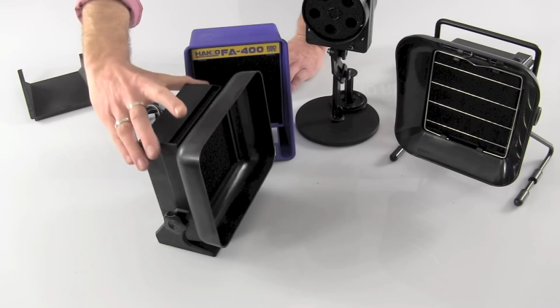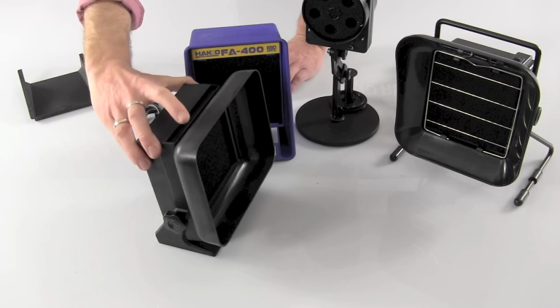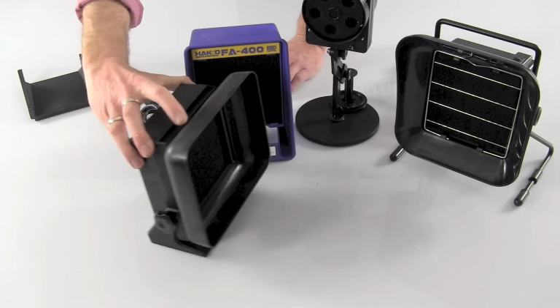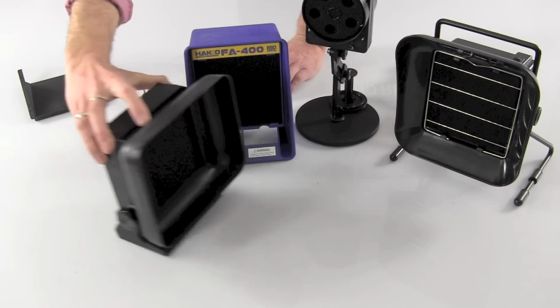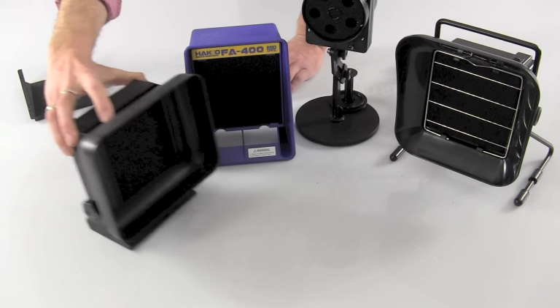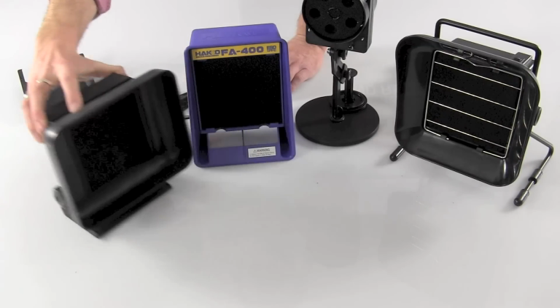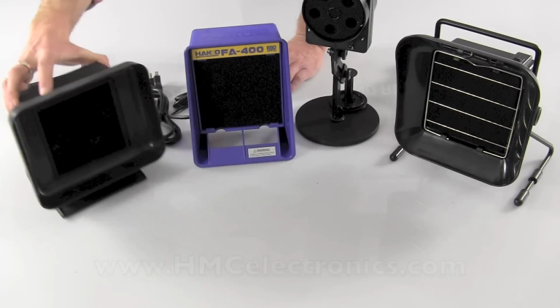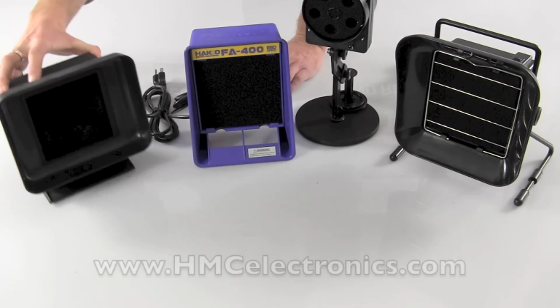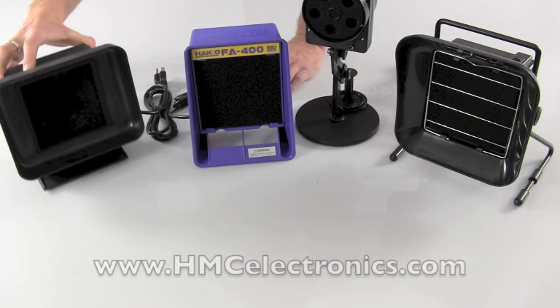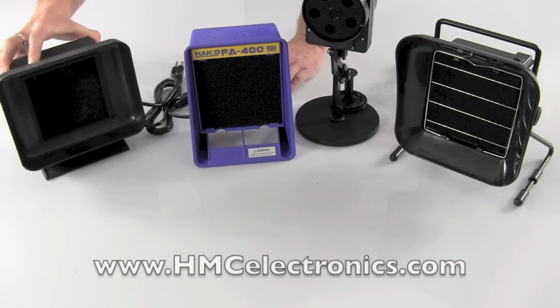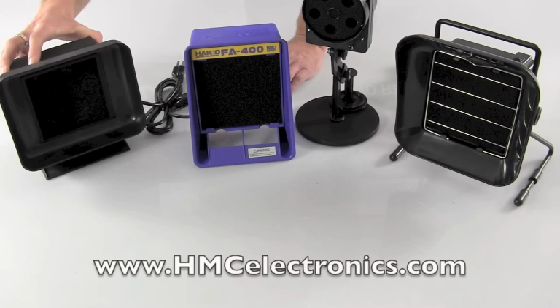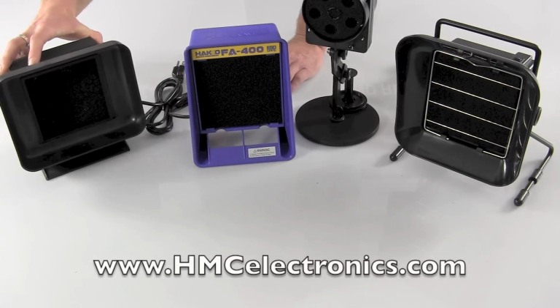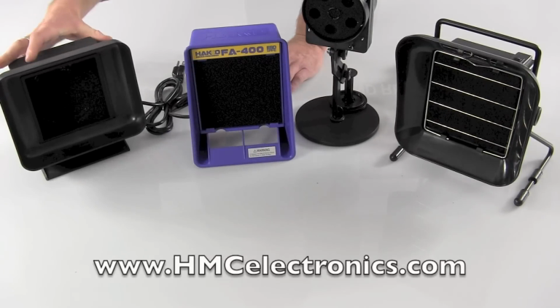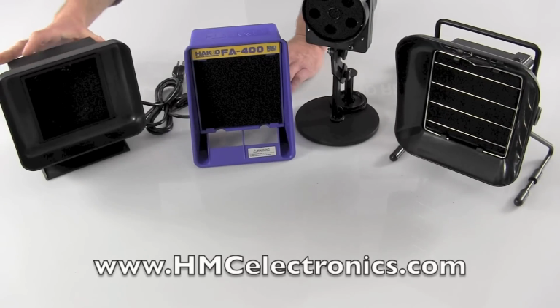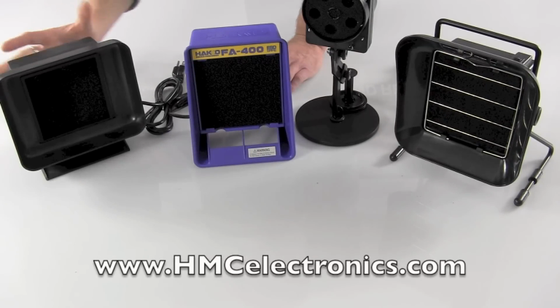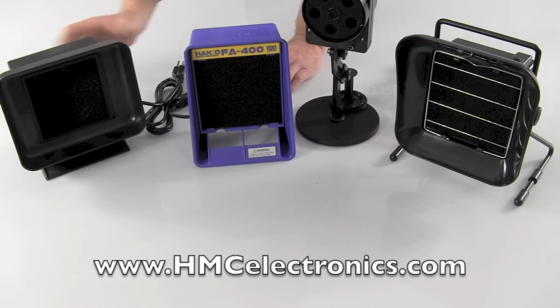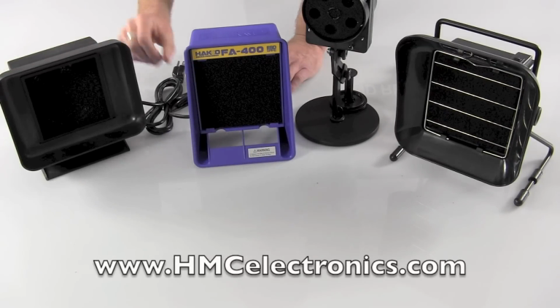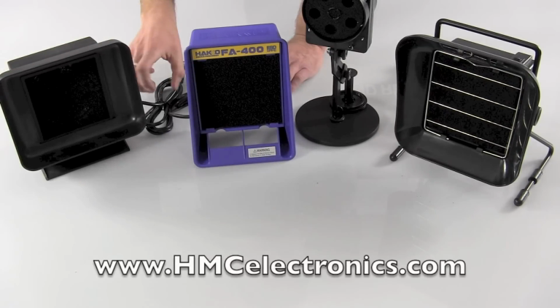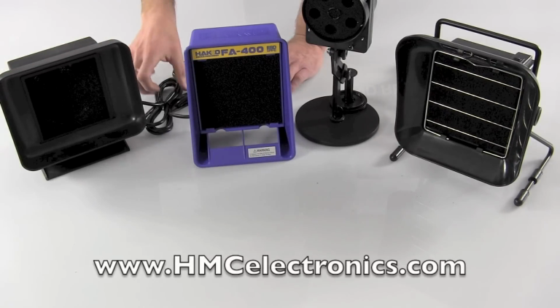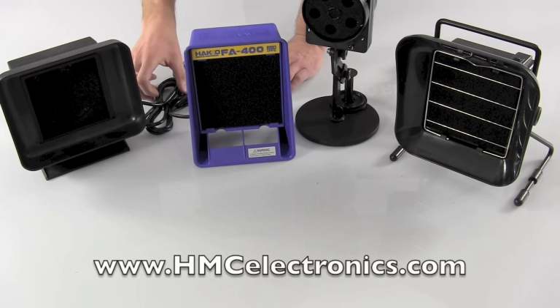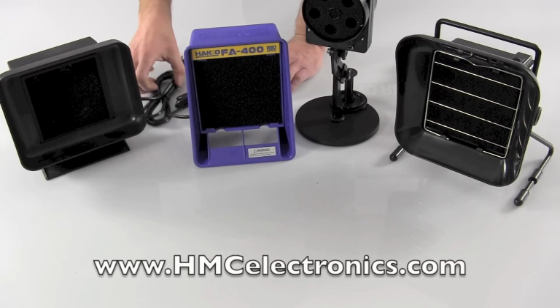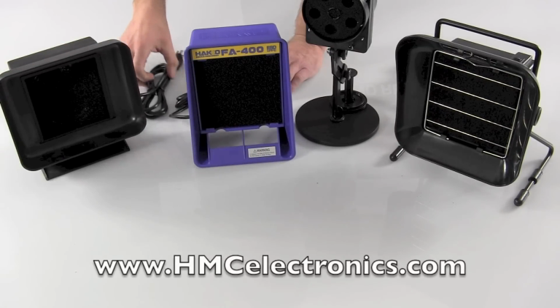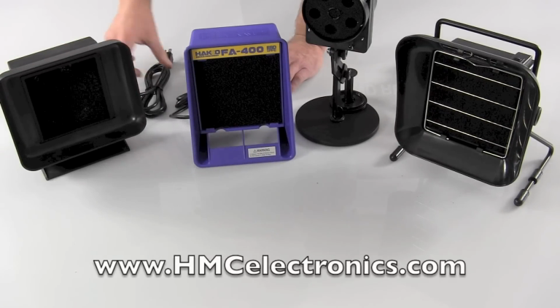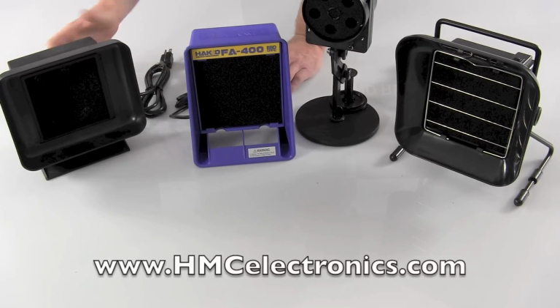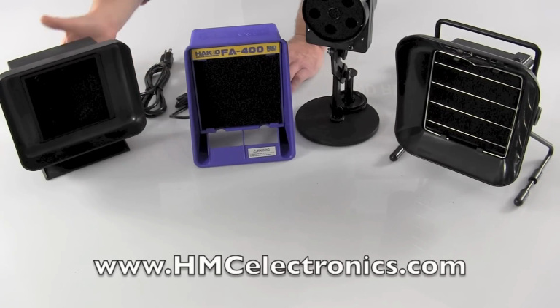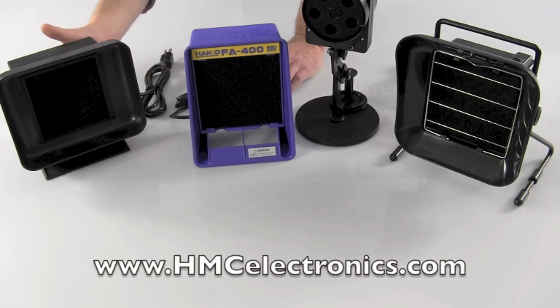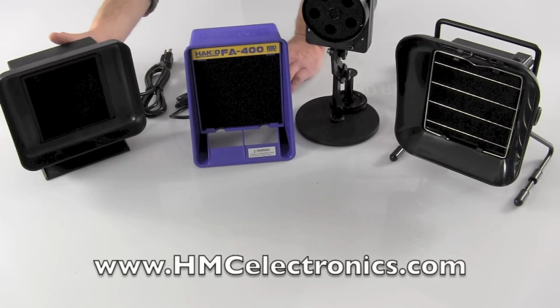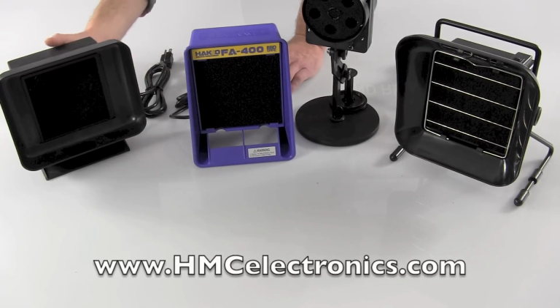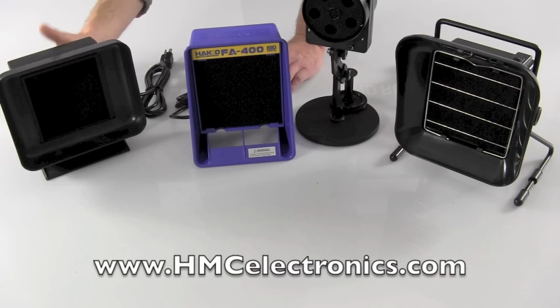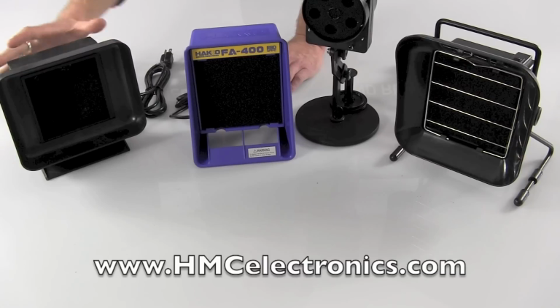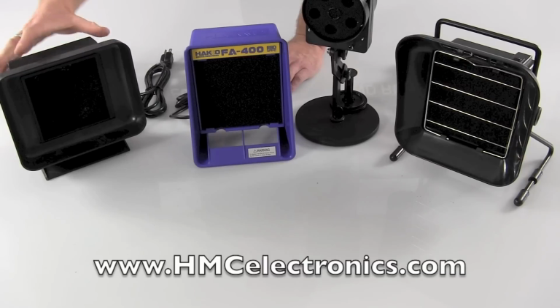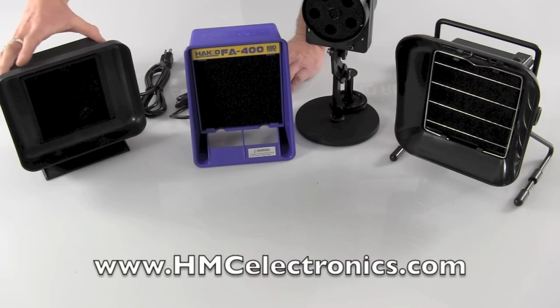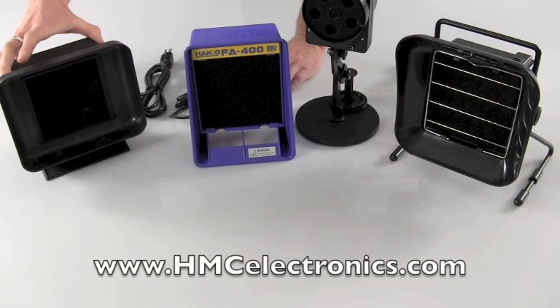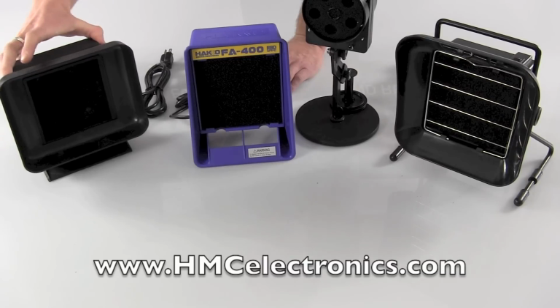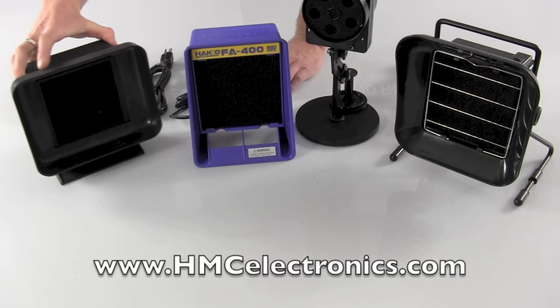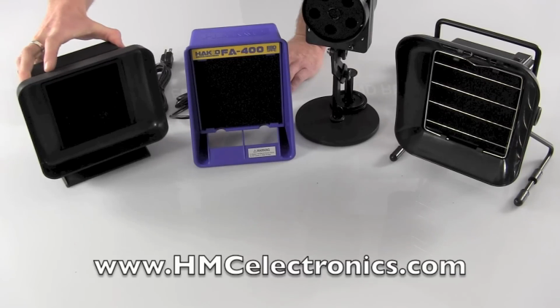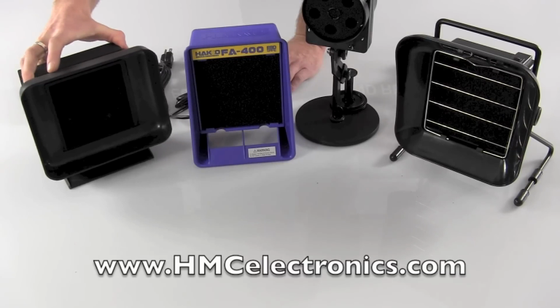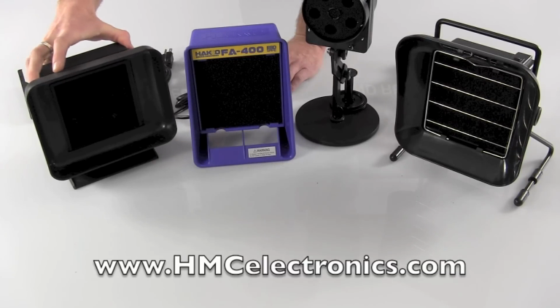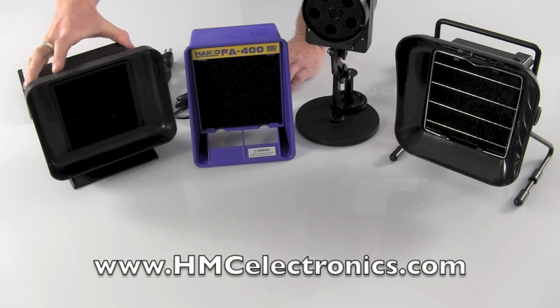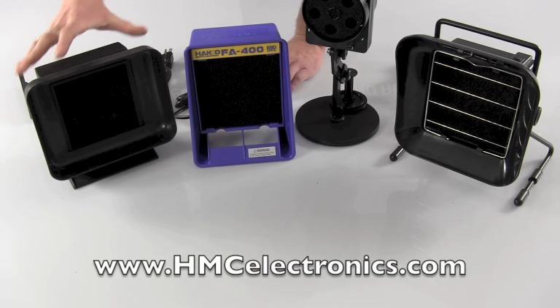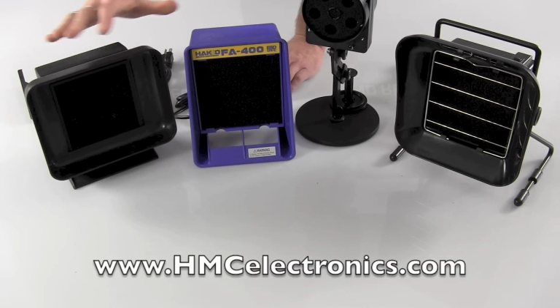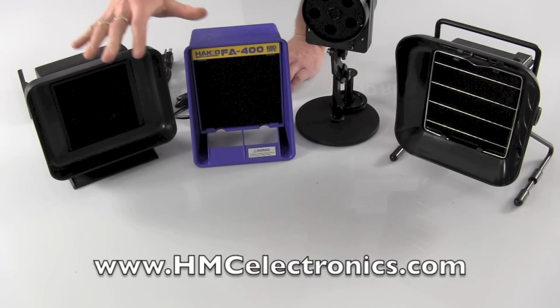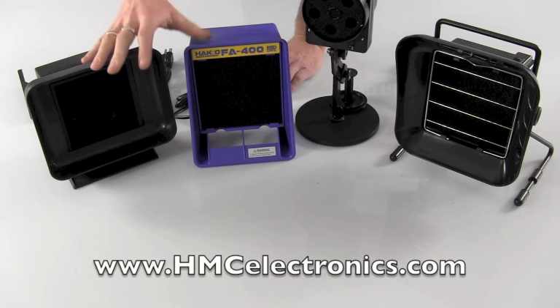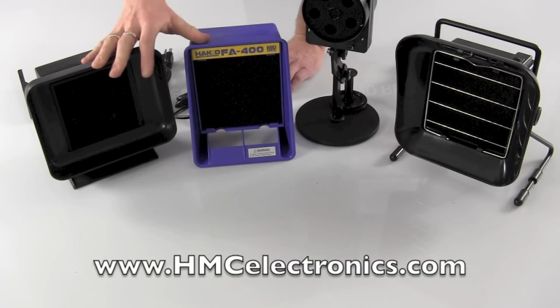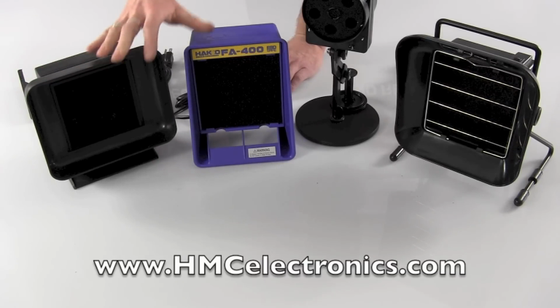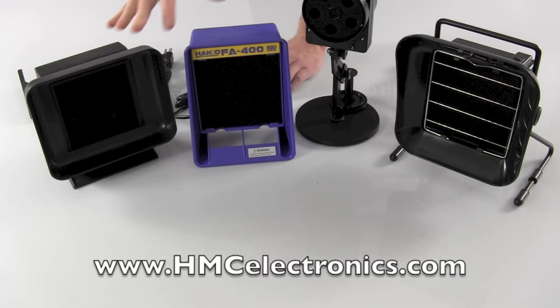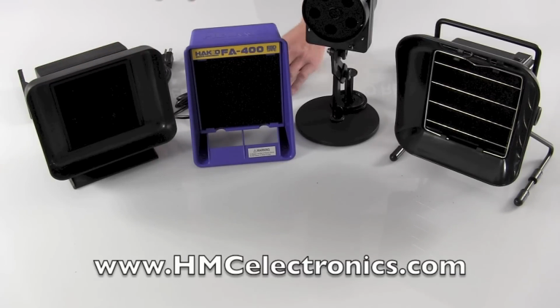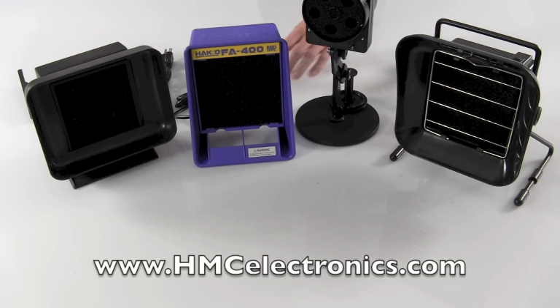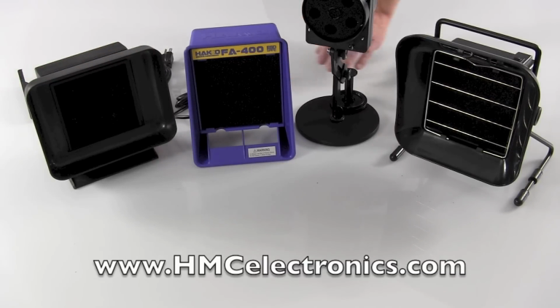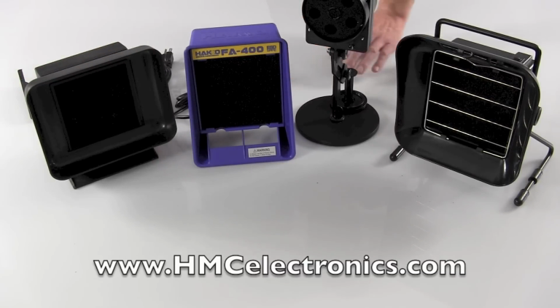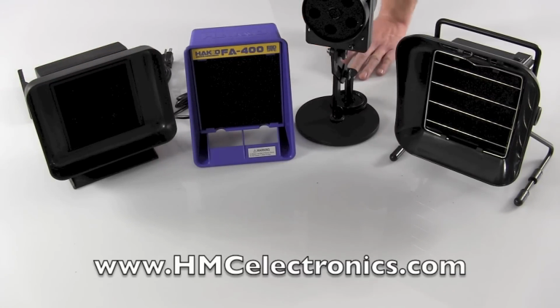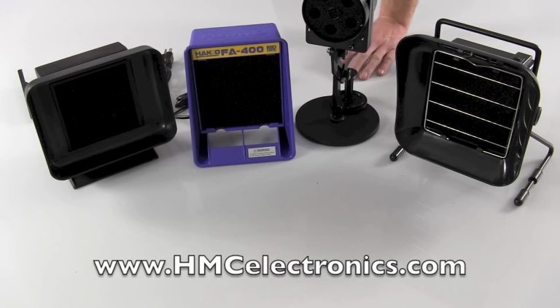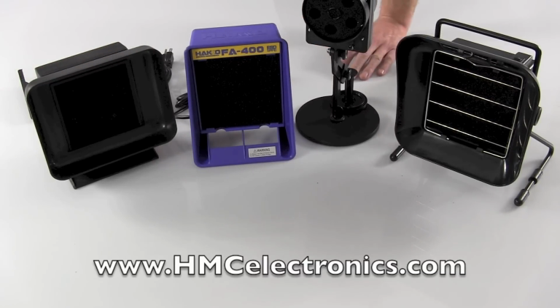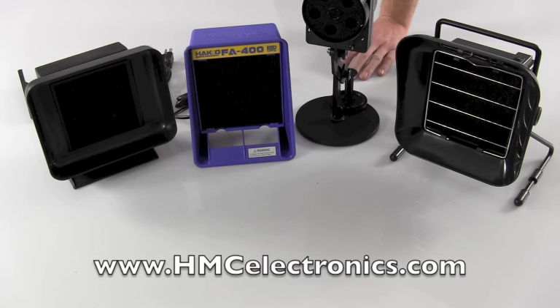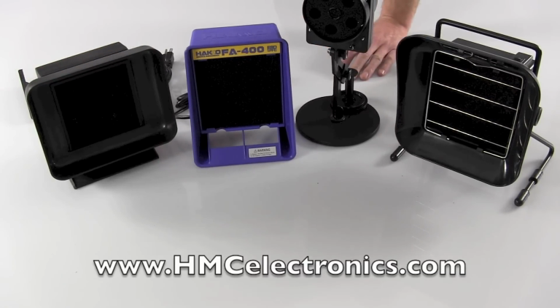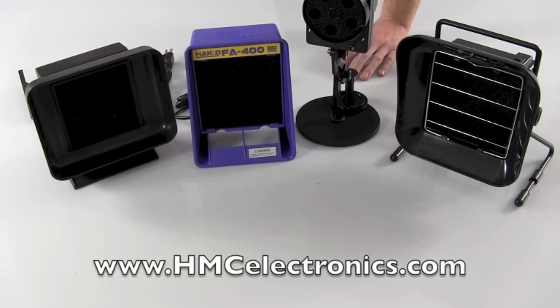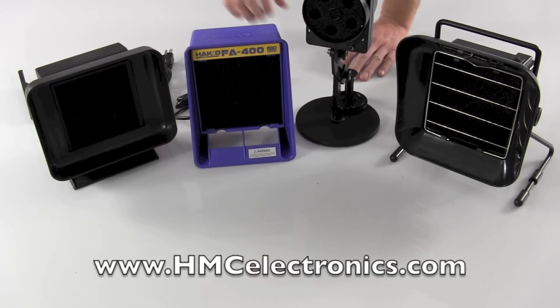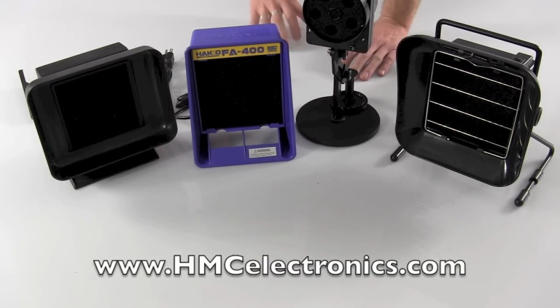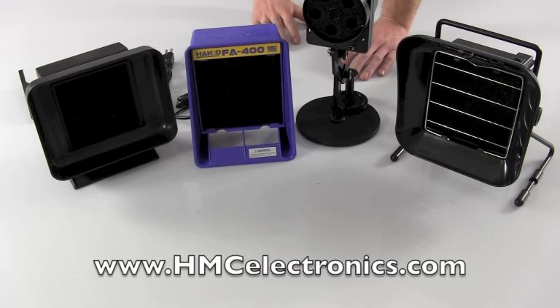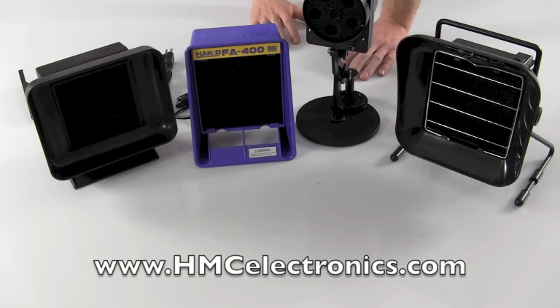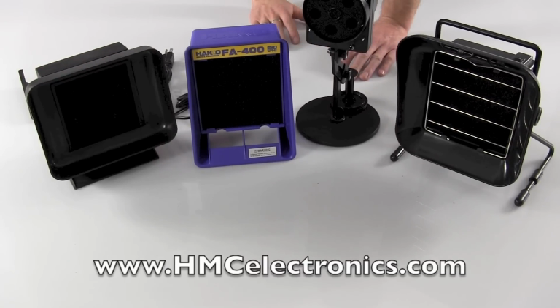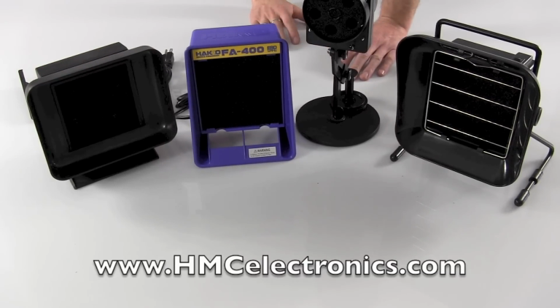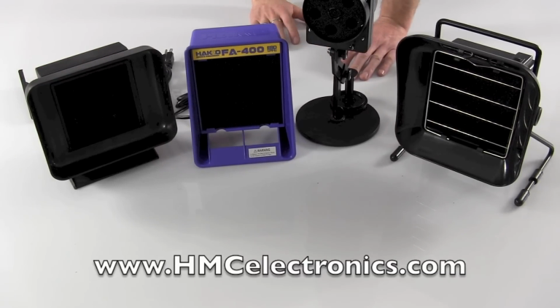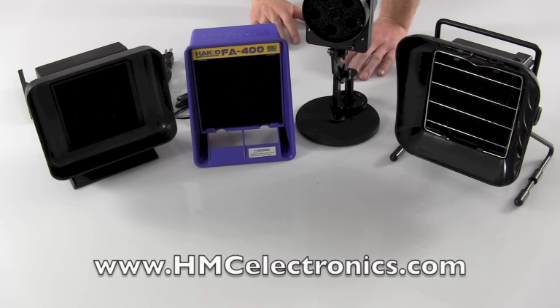And there you have it — our four fume extractors at the $100 or less price point. Check them all out on our website.